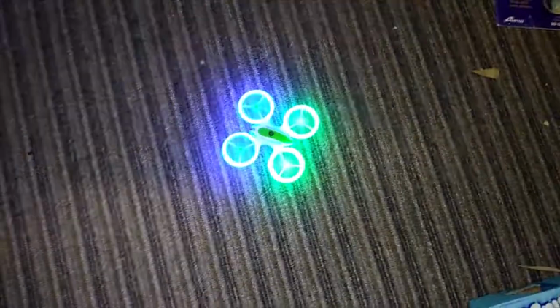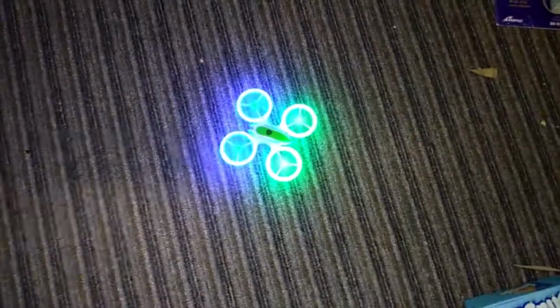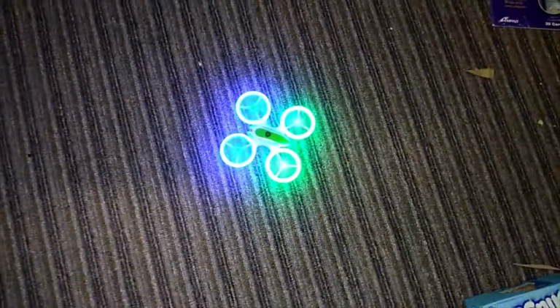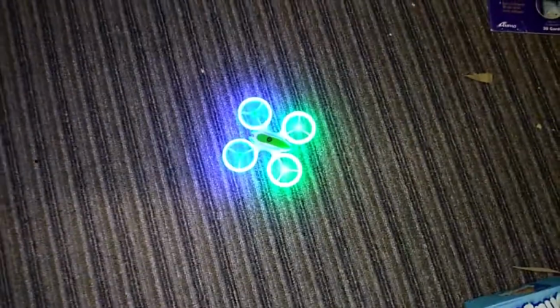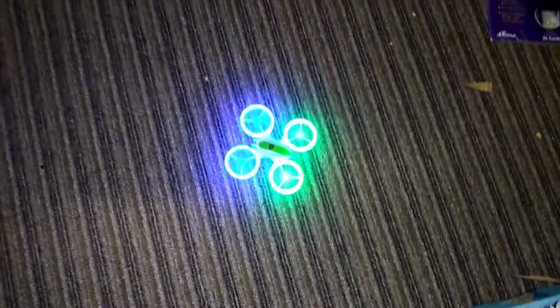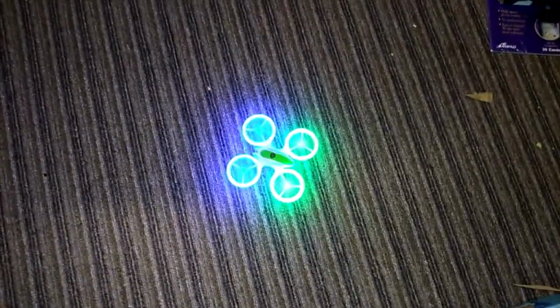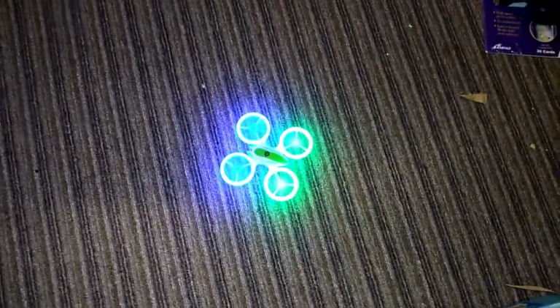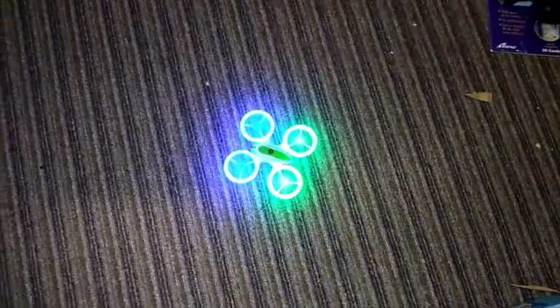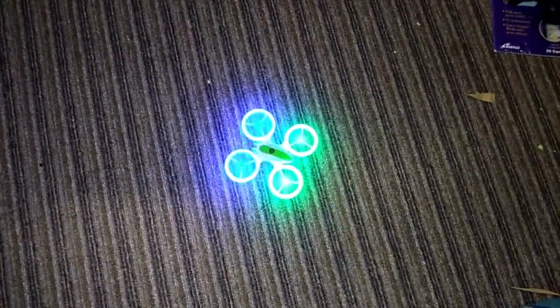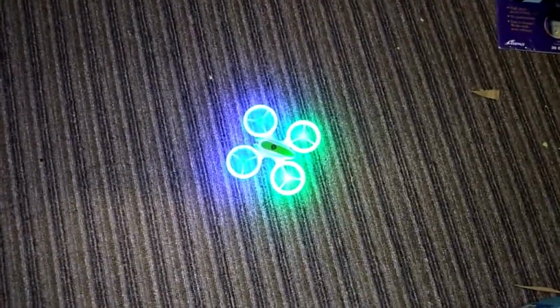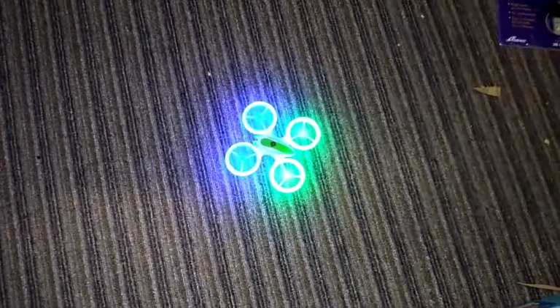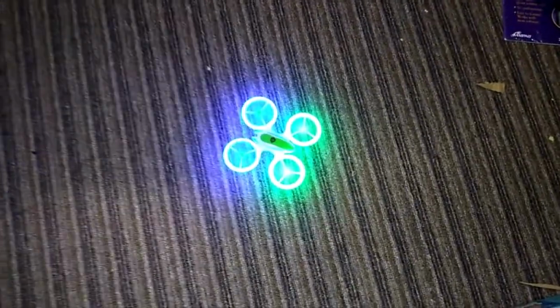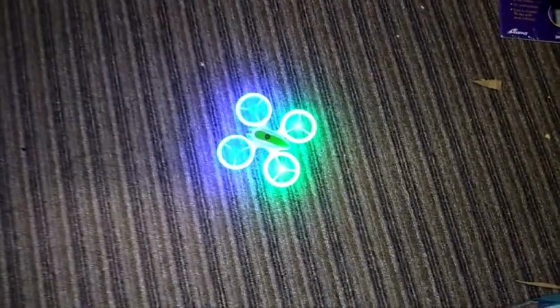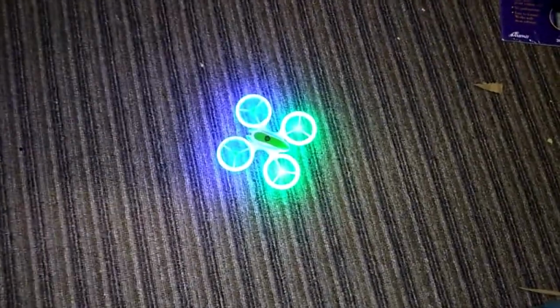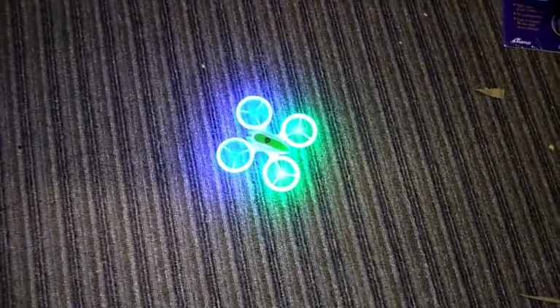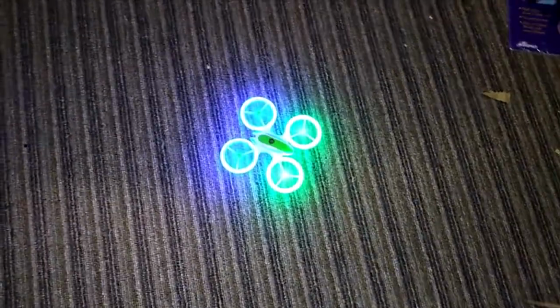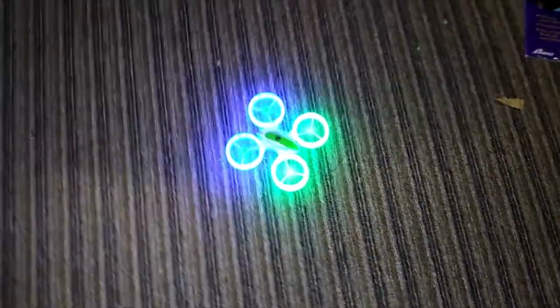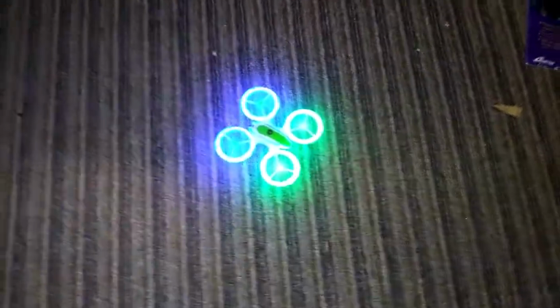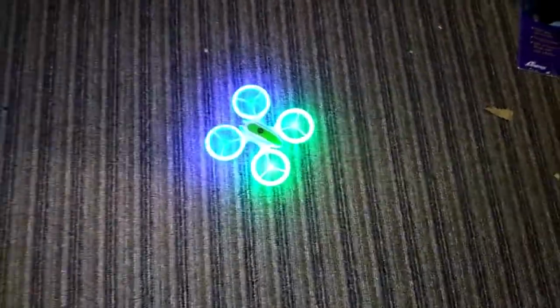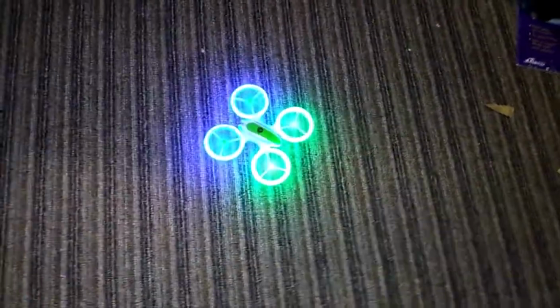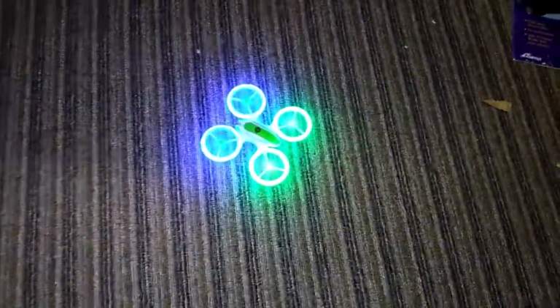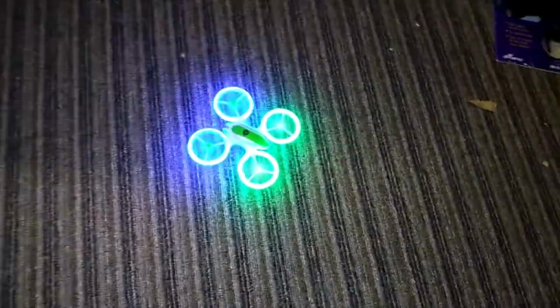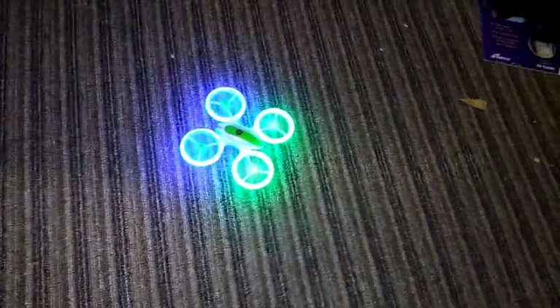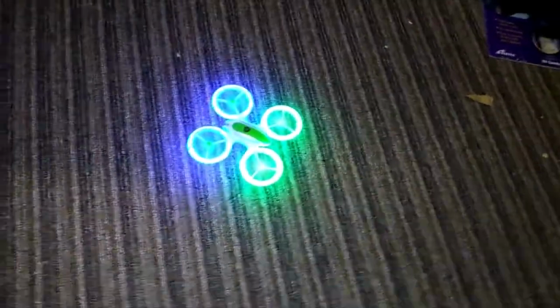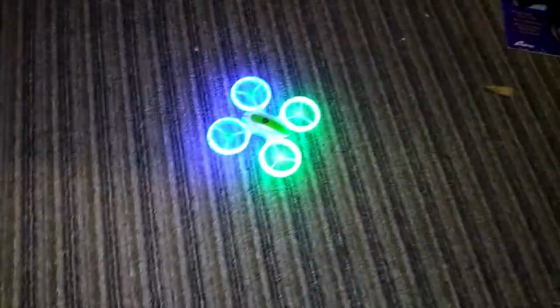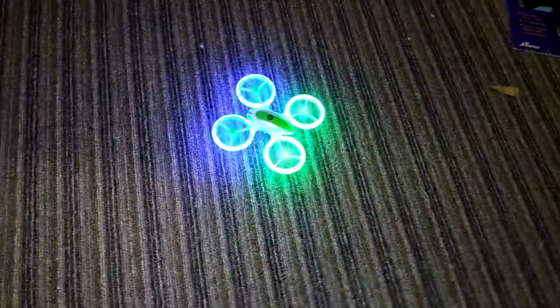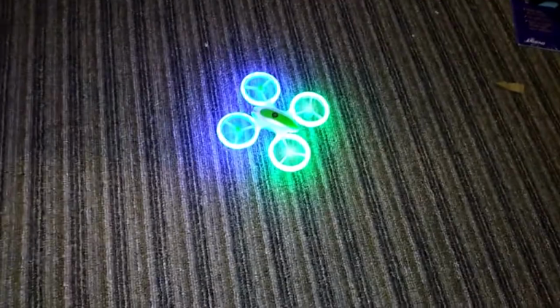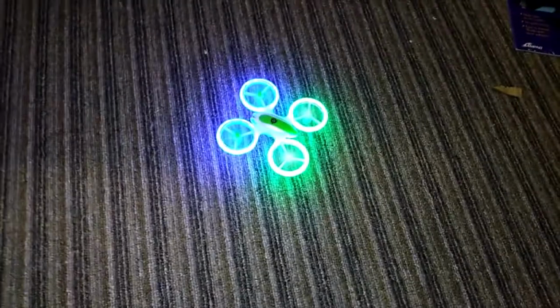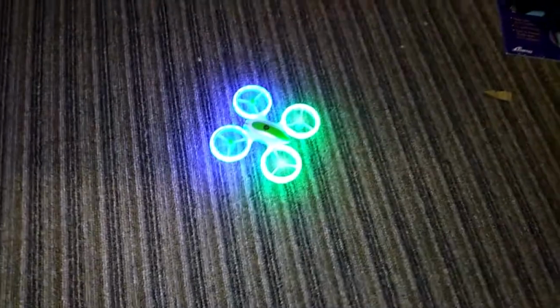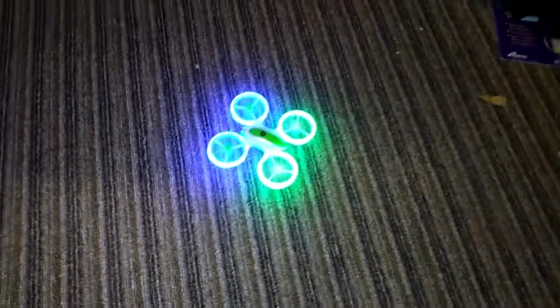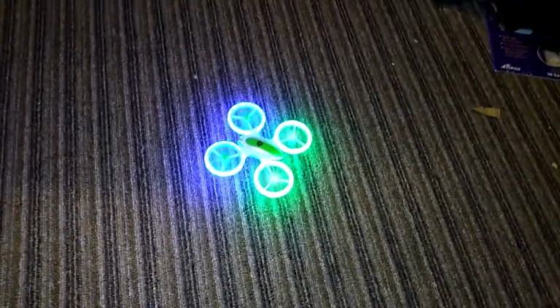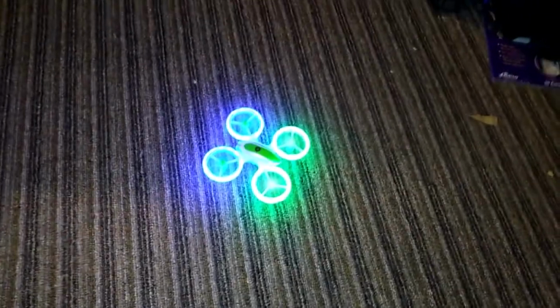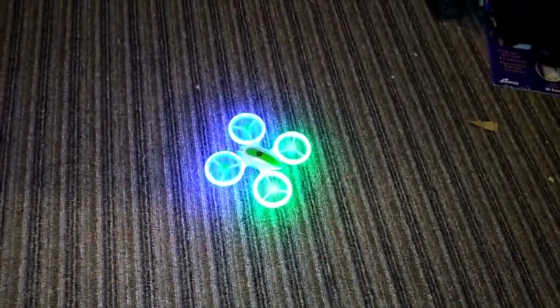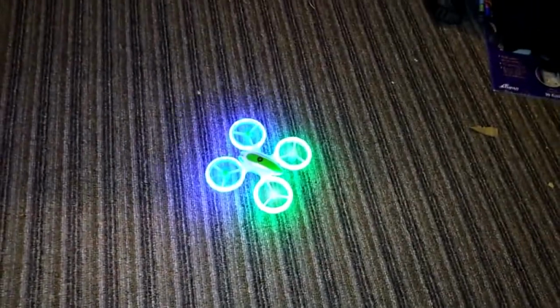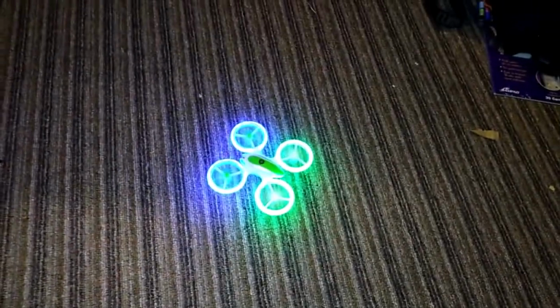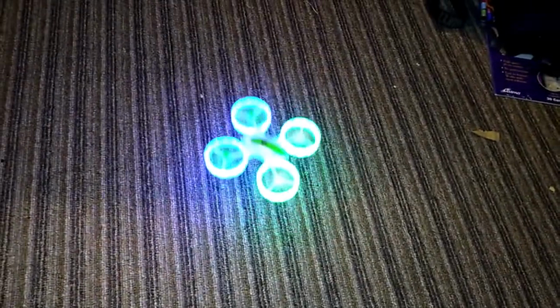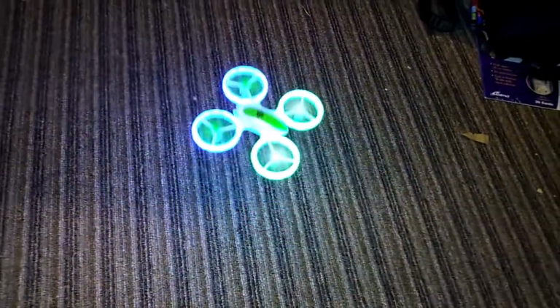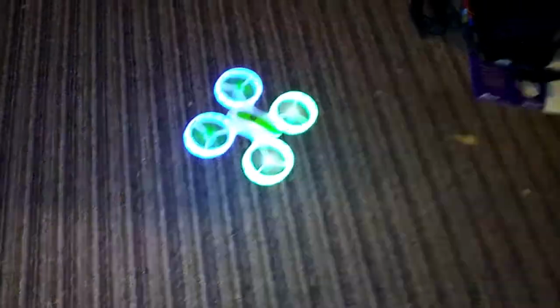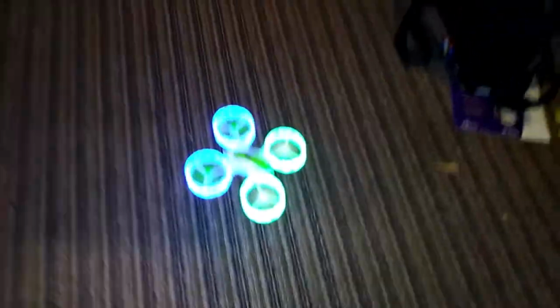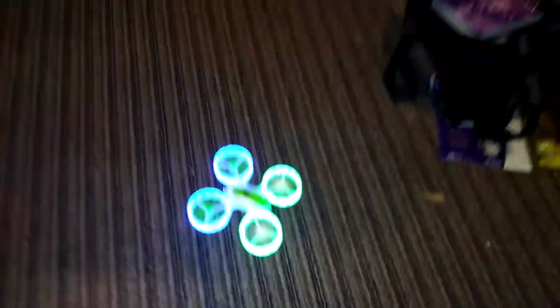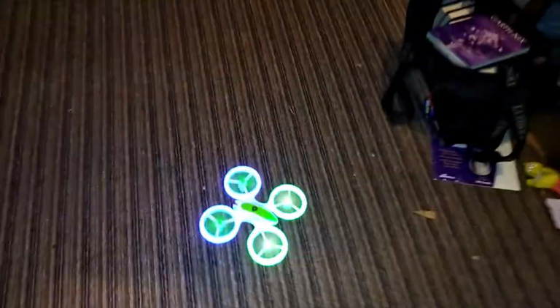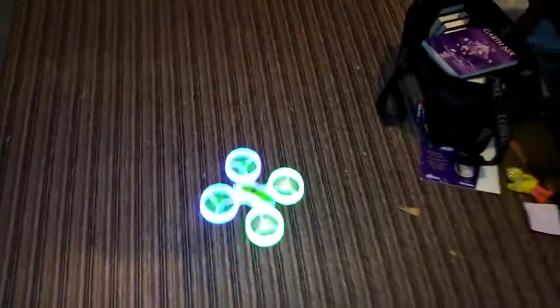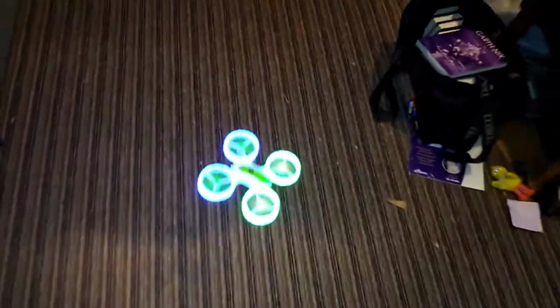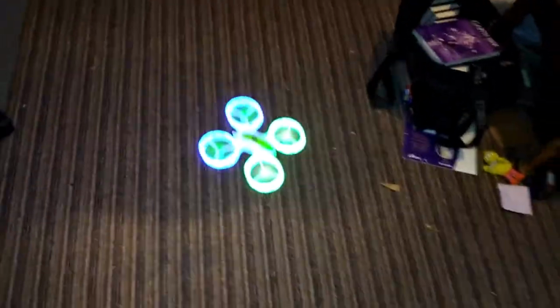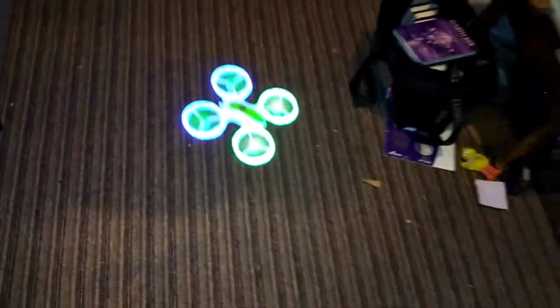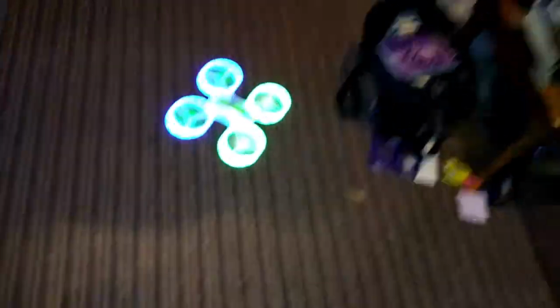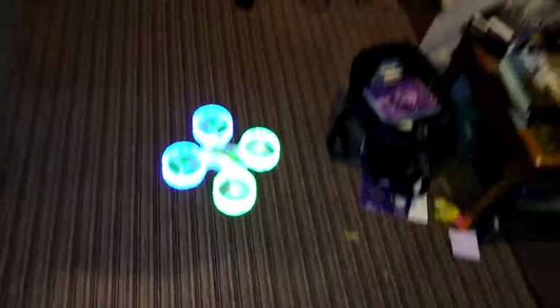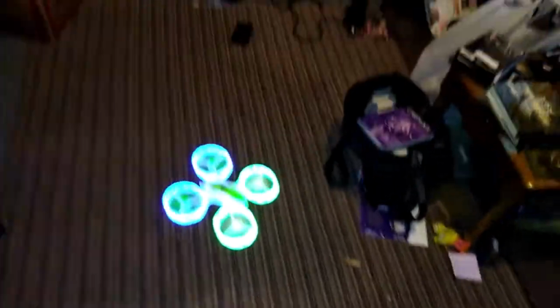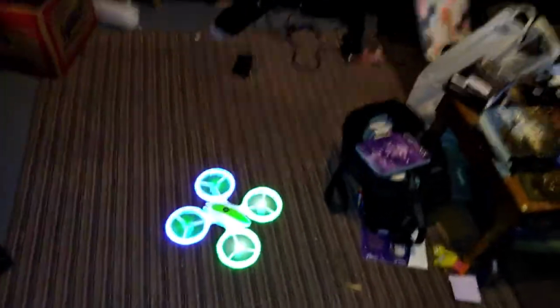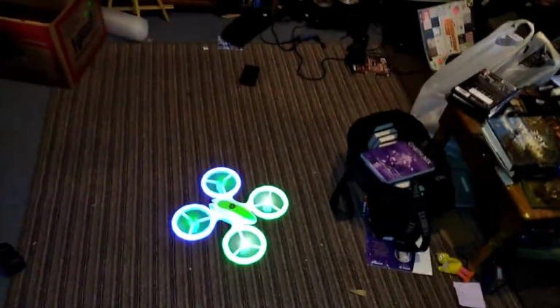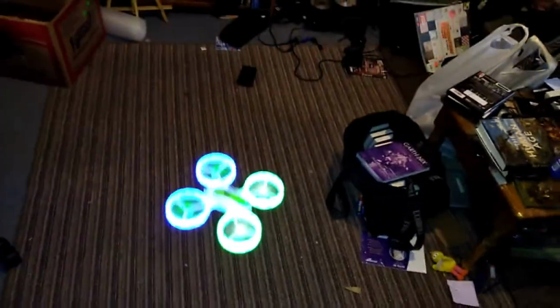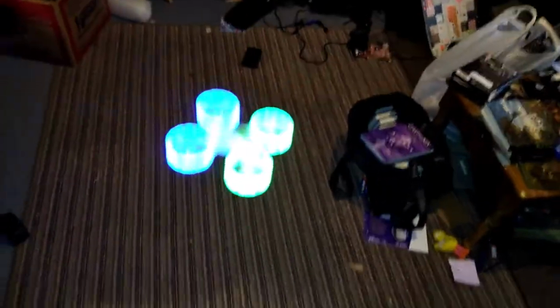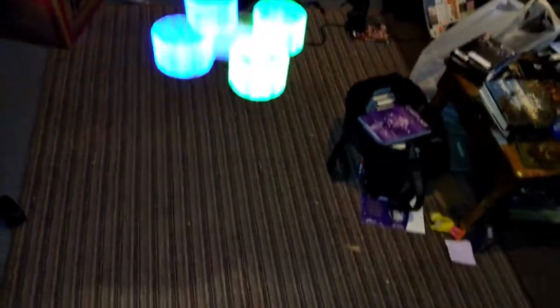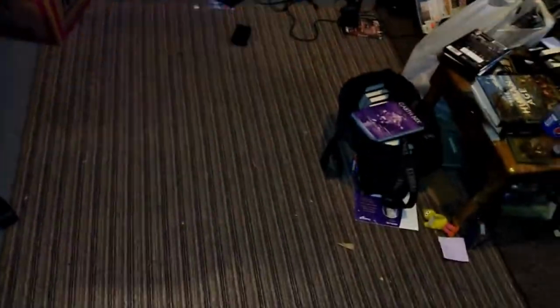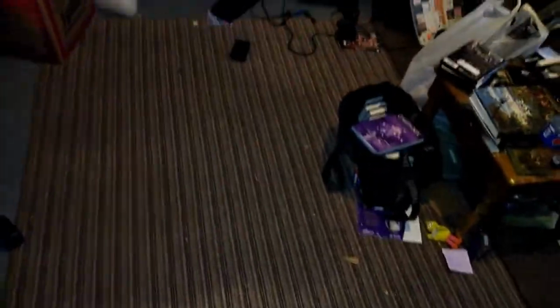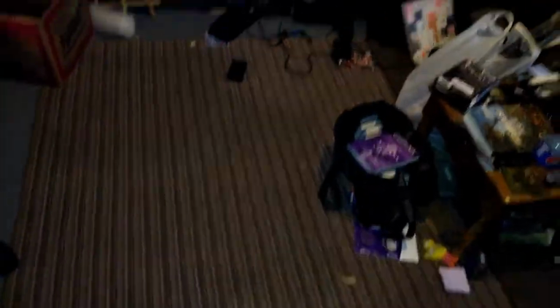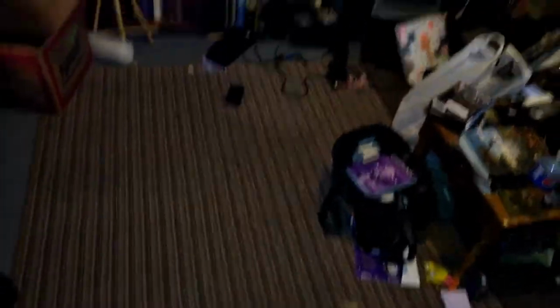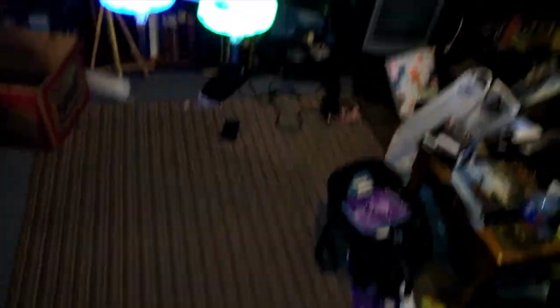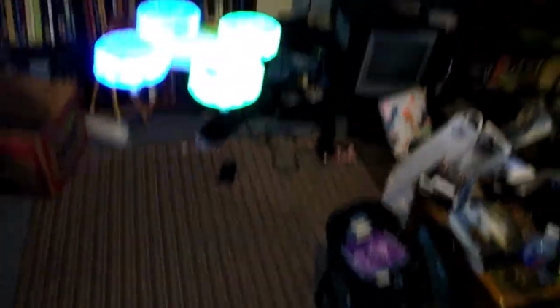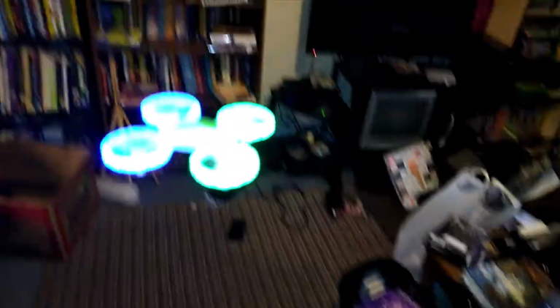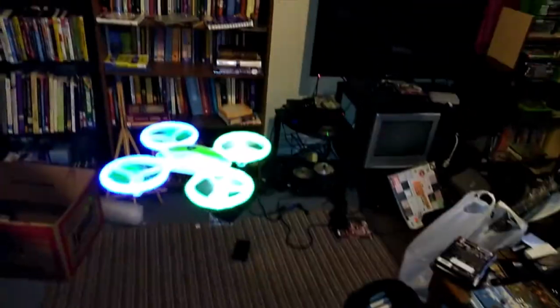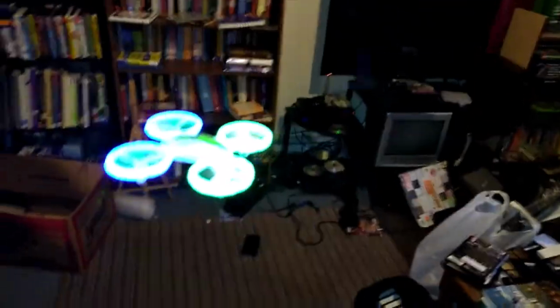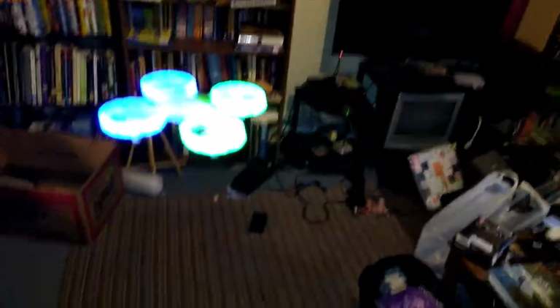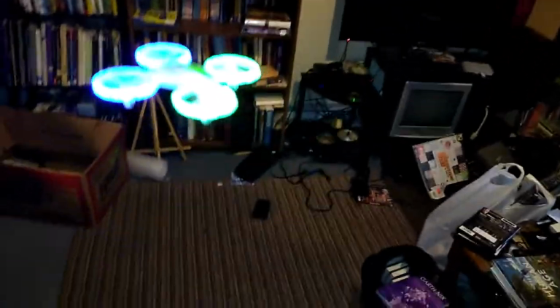Got the battery charged — this drone works pretty good.